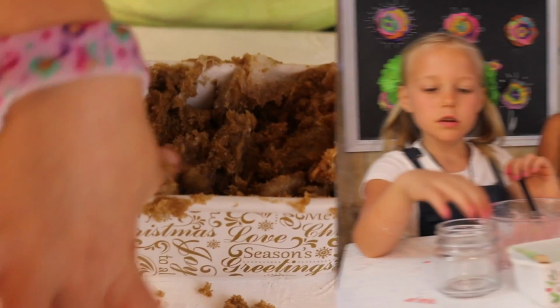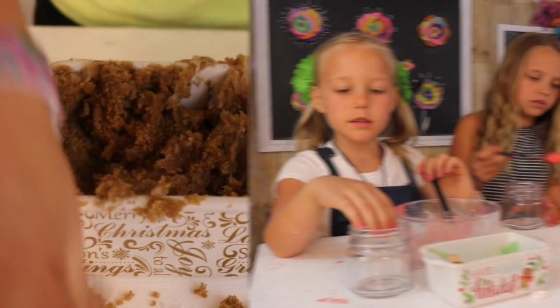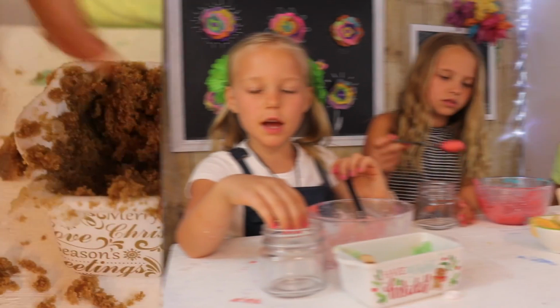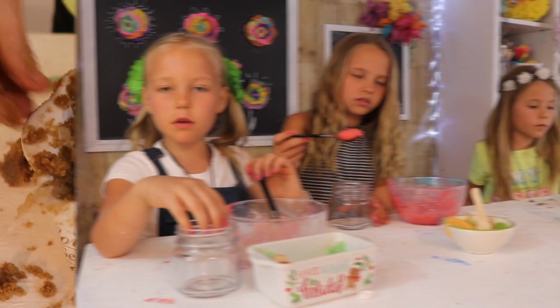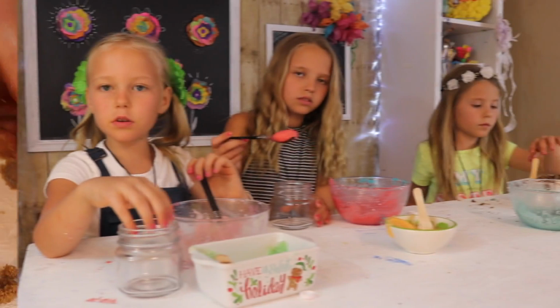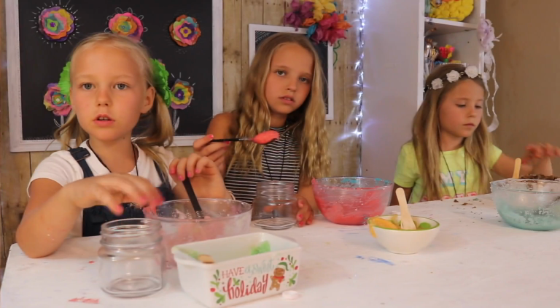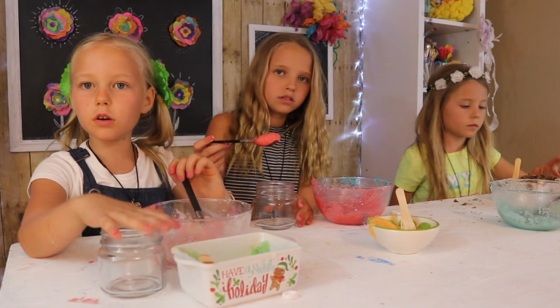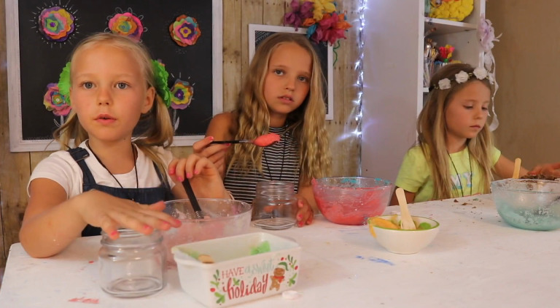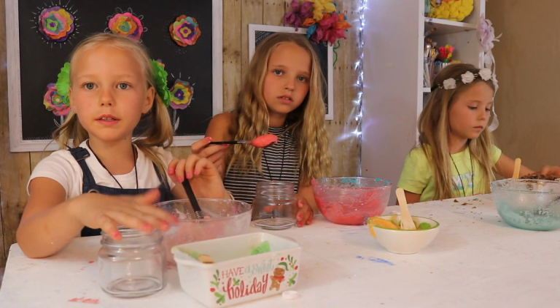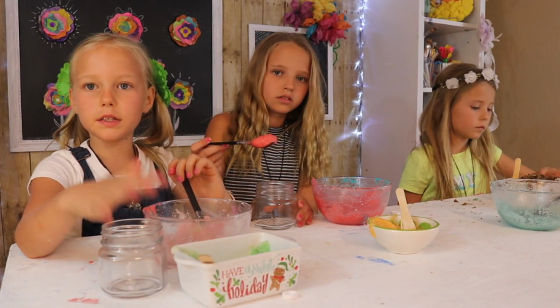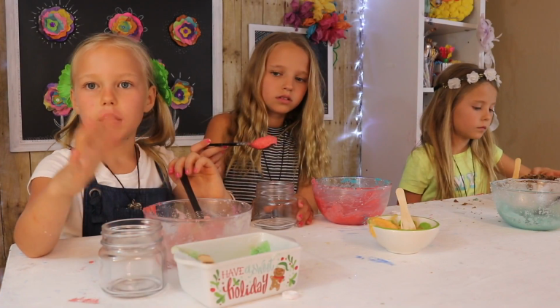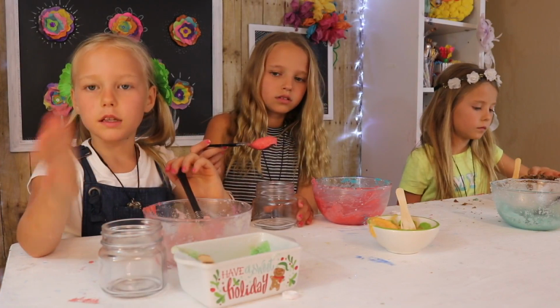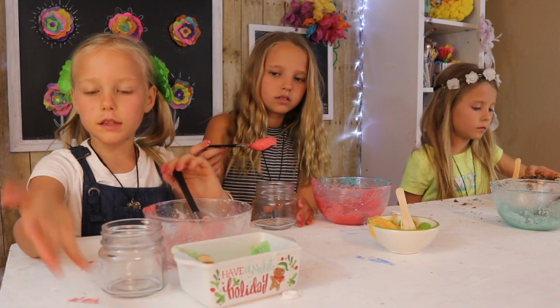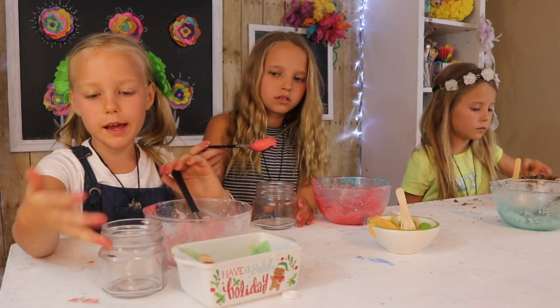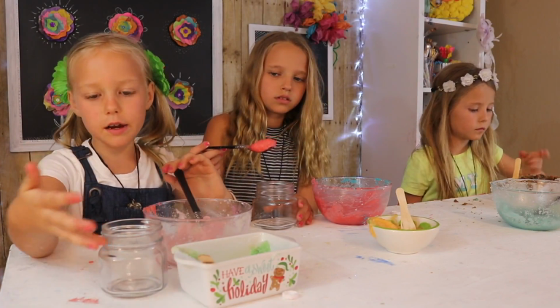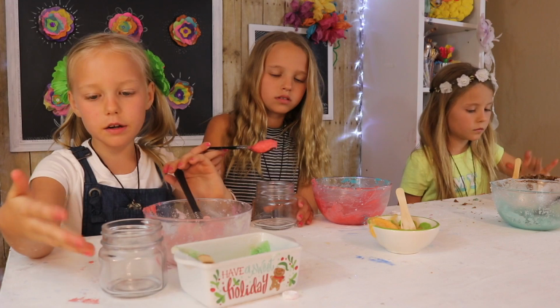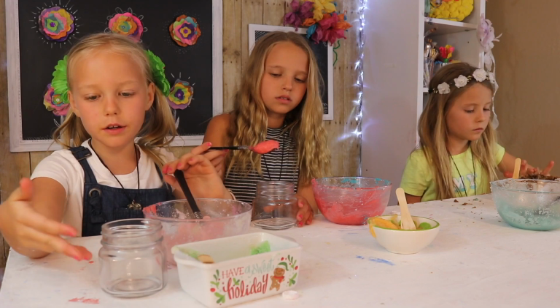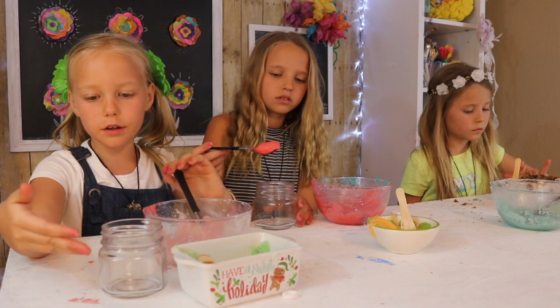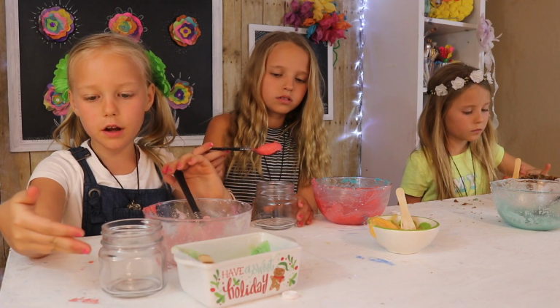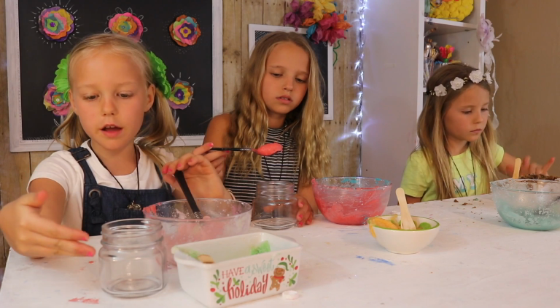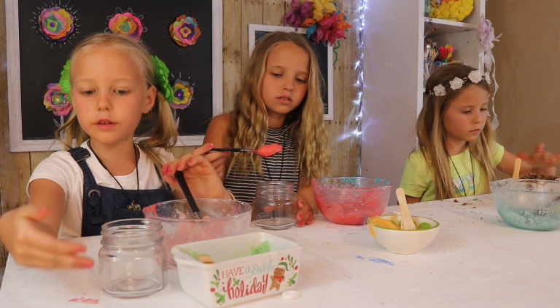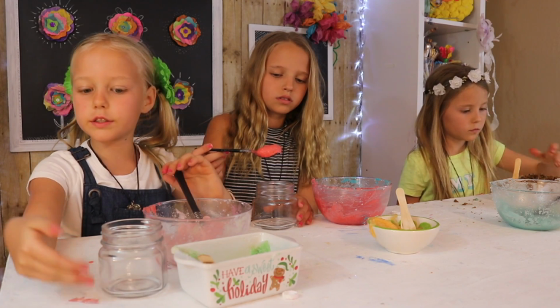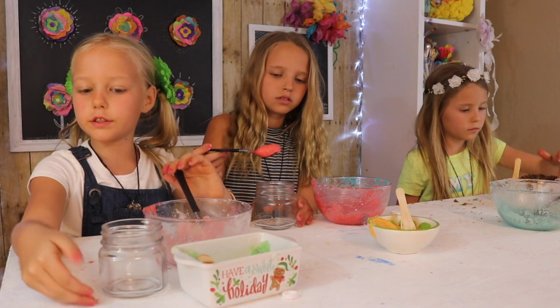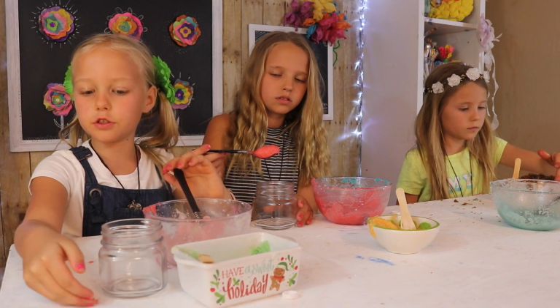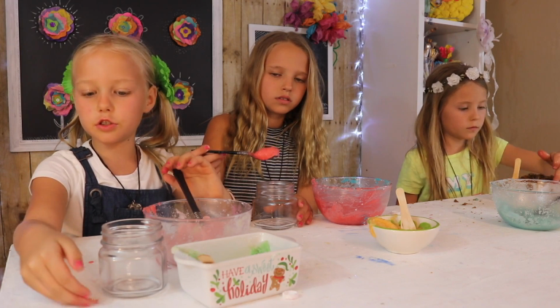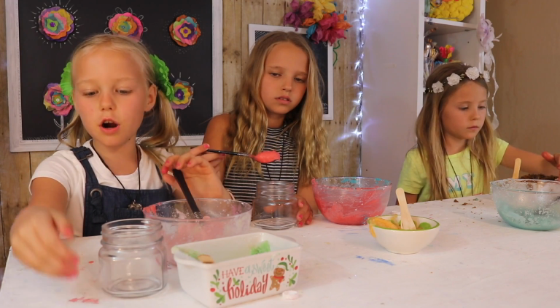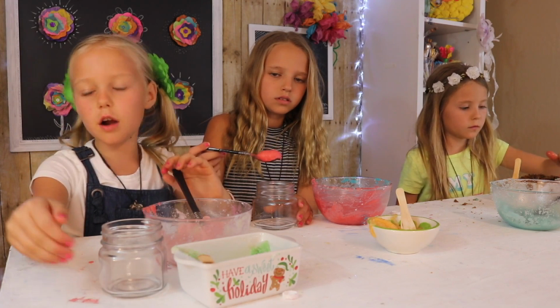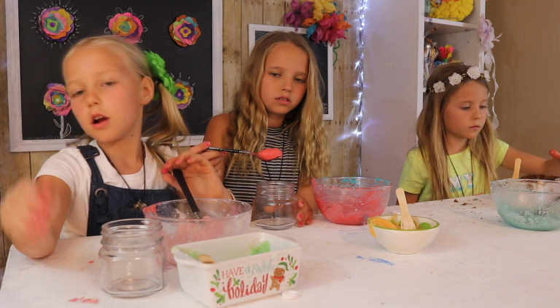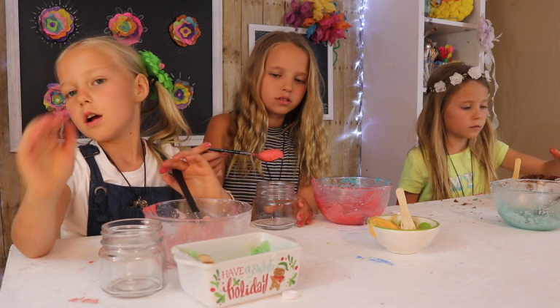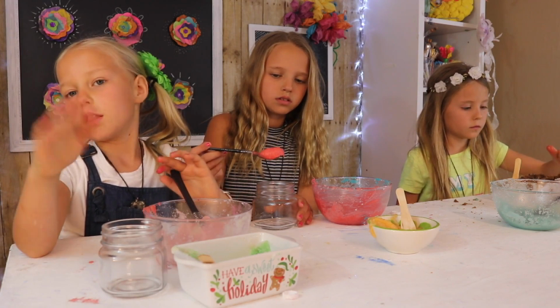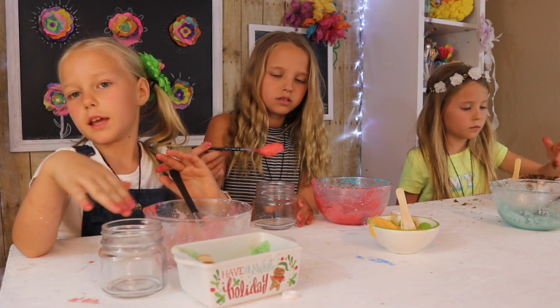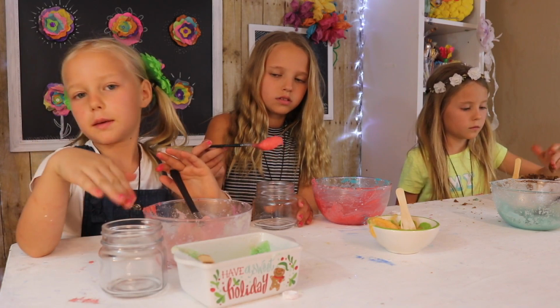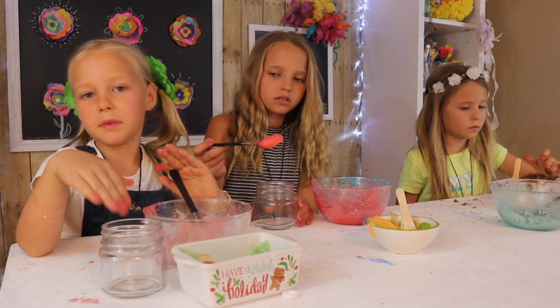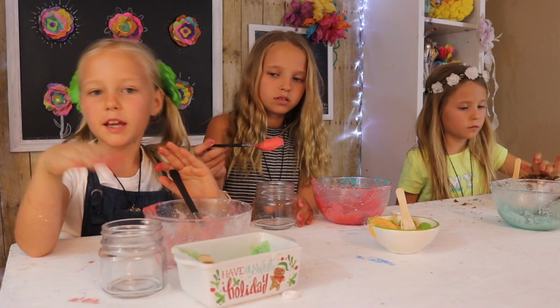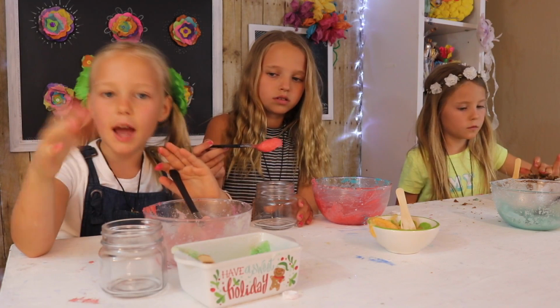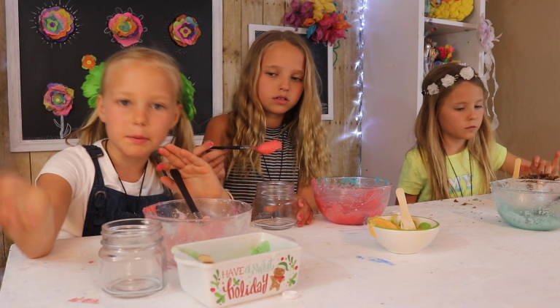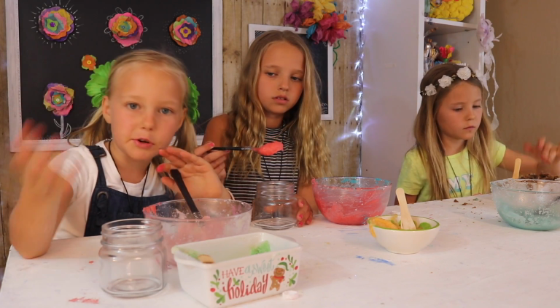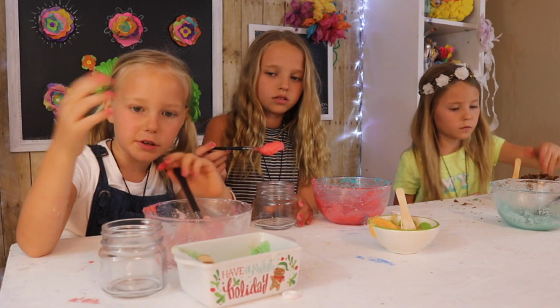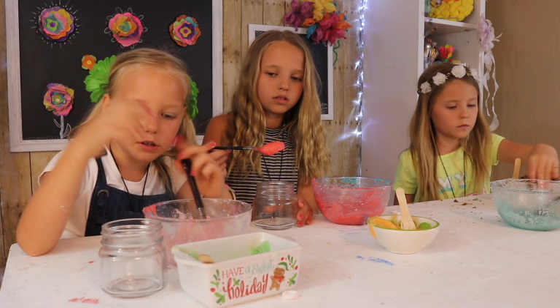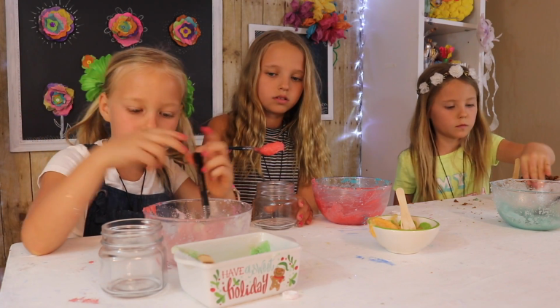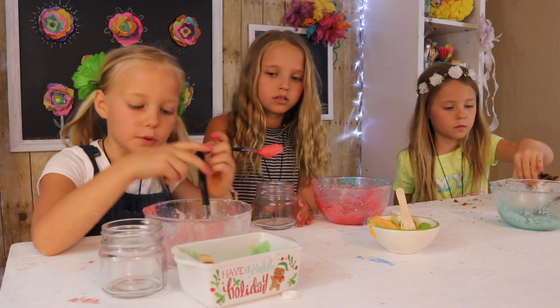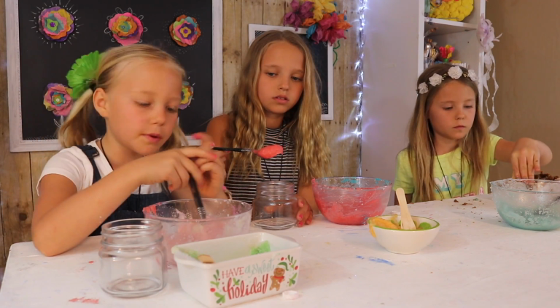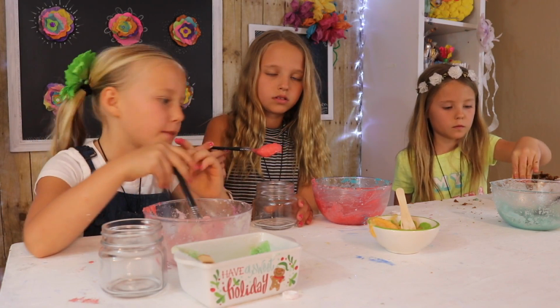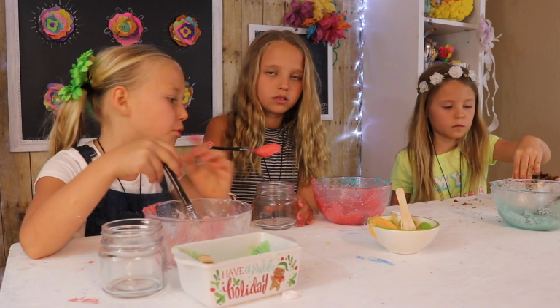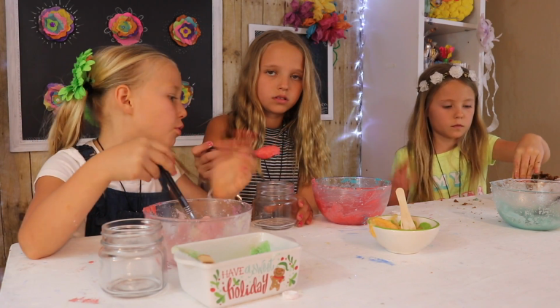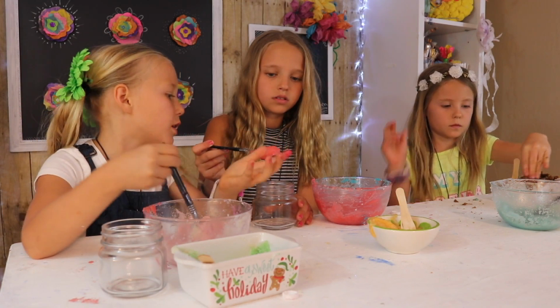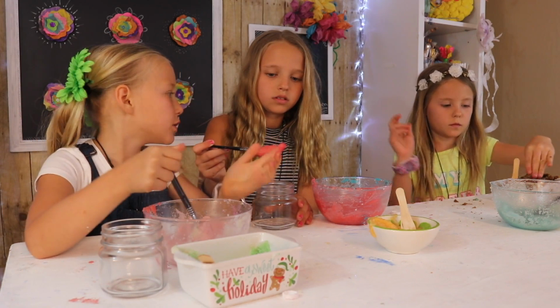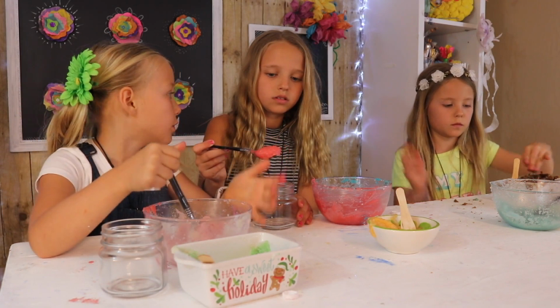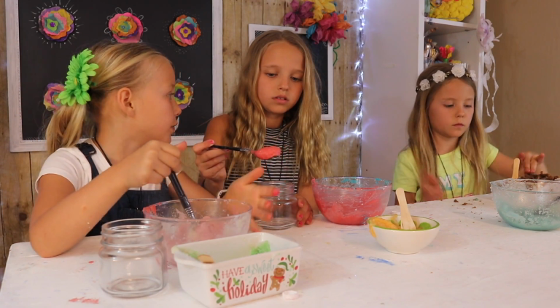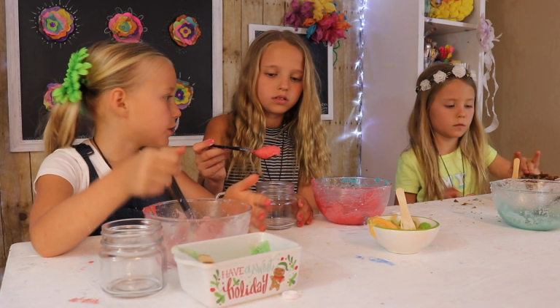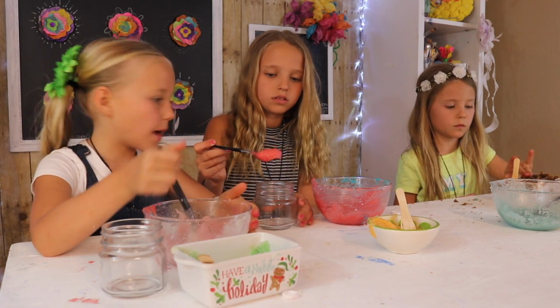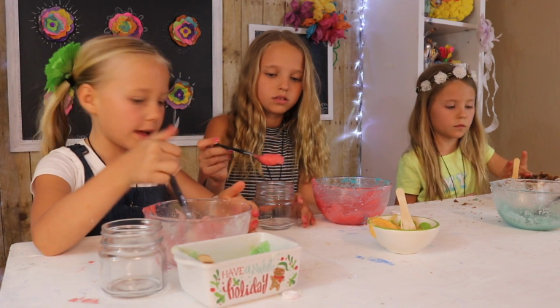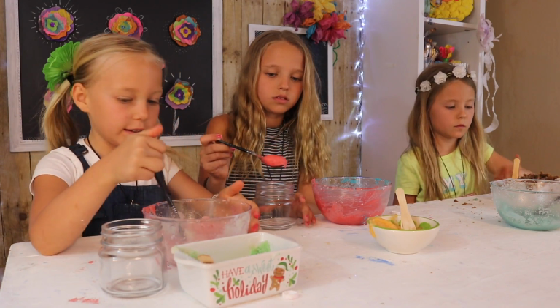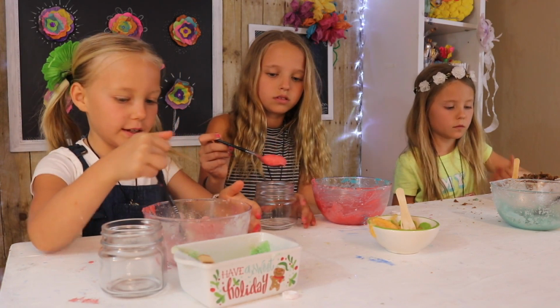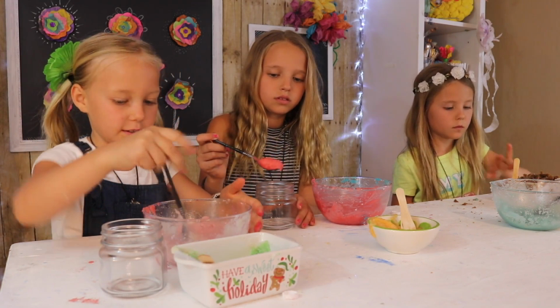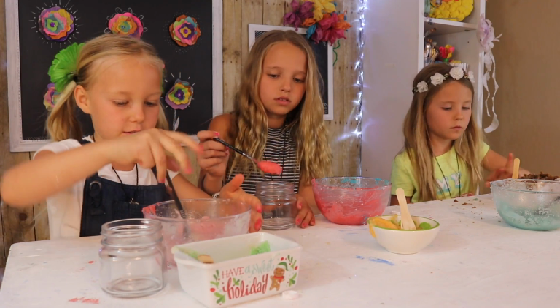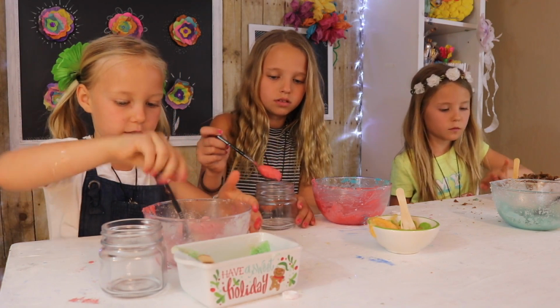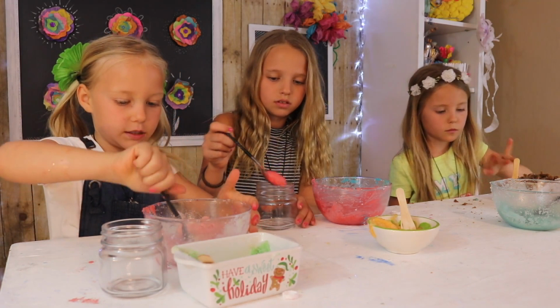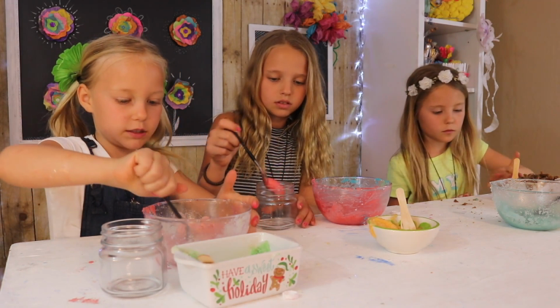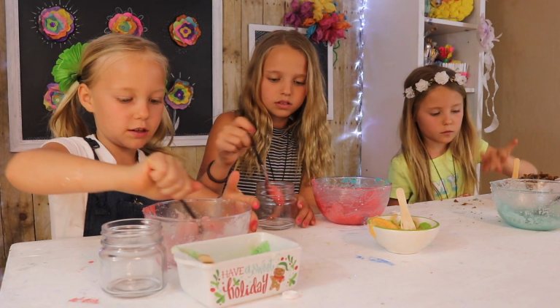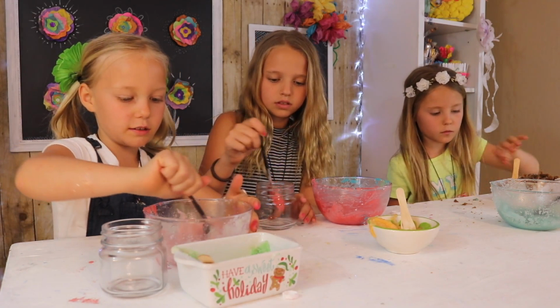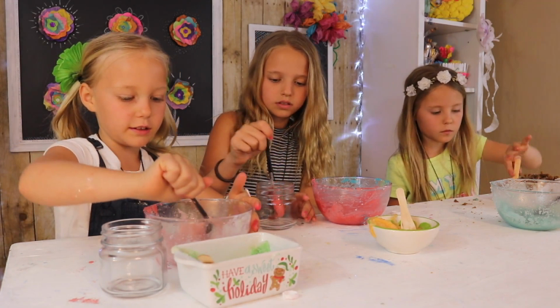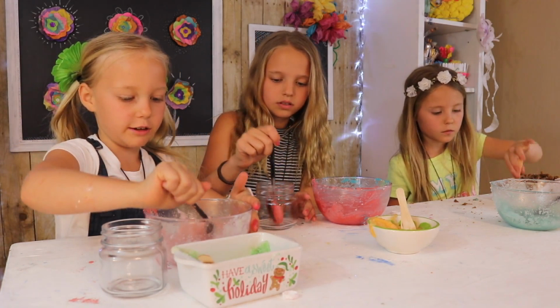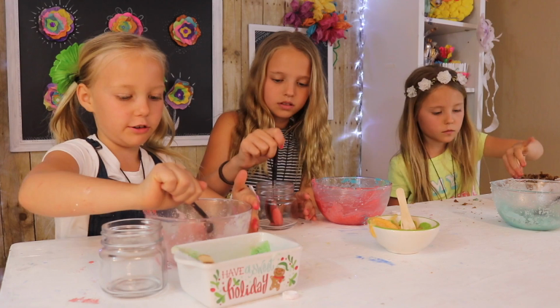Now you're going to layer your colors in your jar. I'm going to do a rainbow one, and so is Riley. So let's start layering!